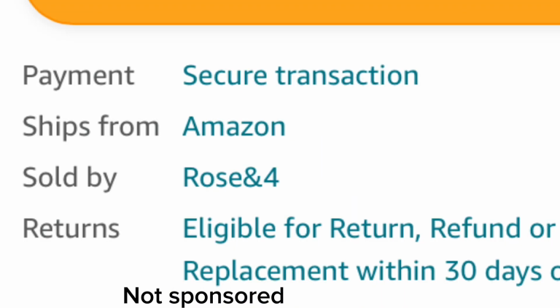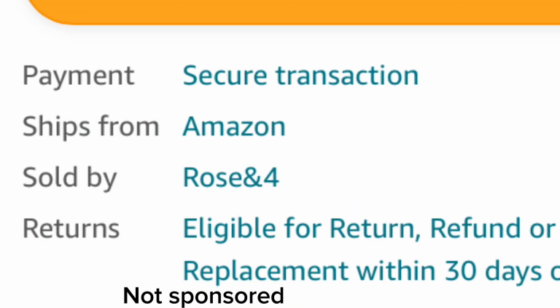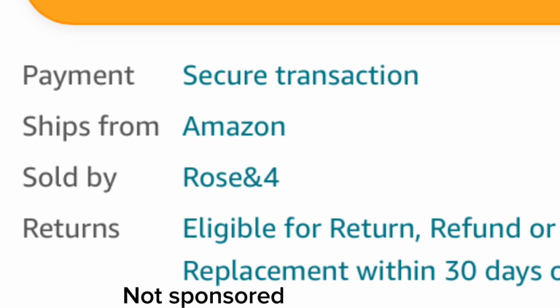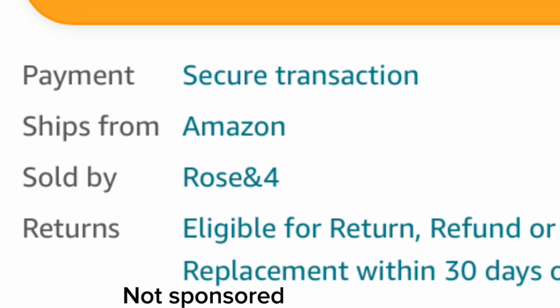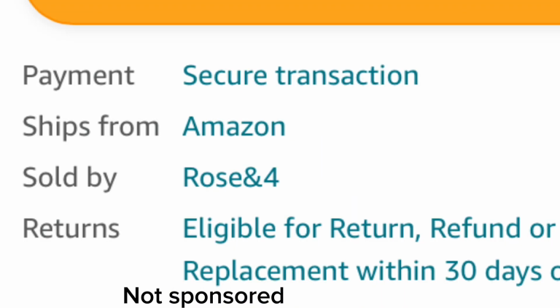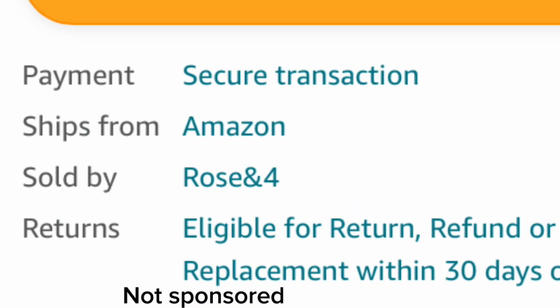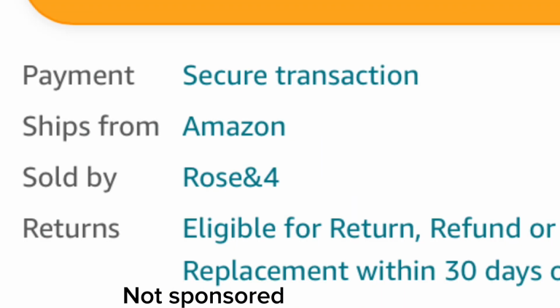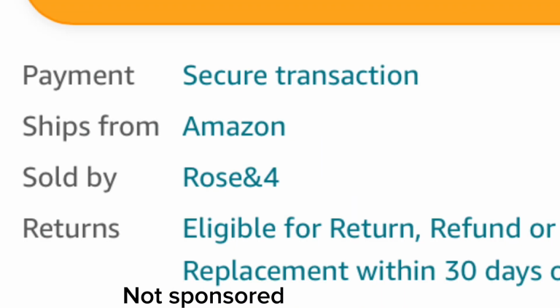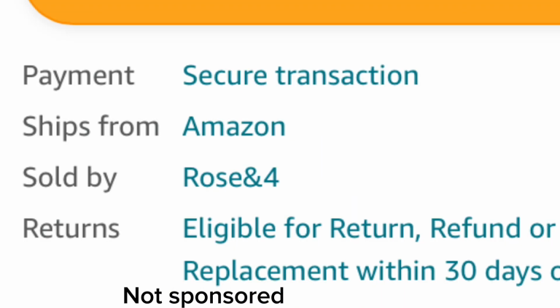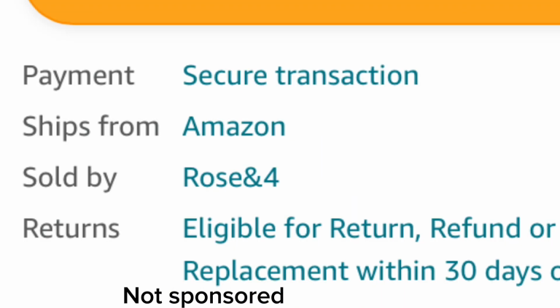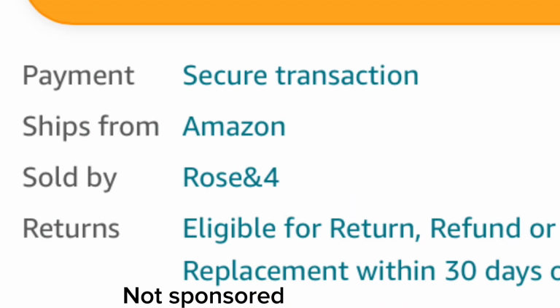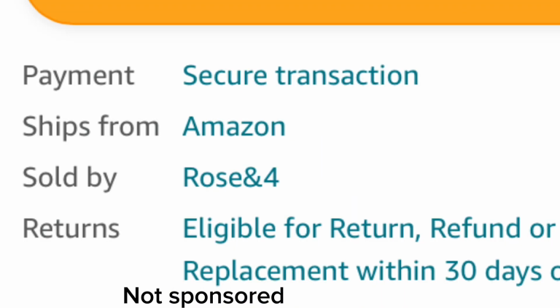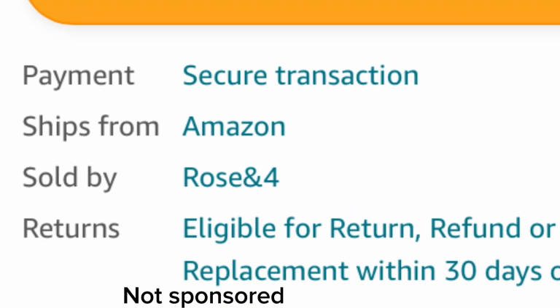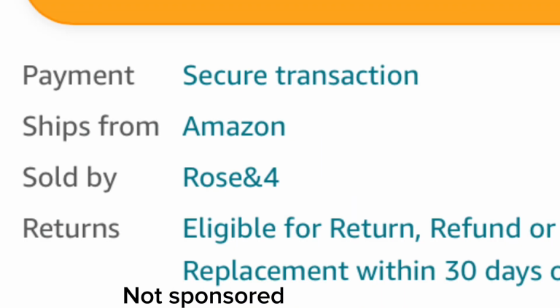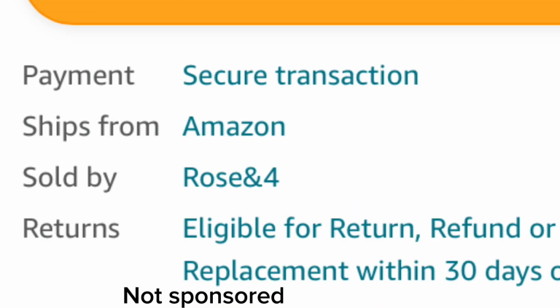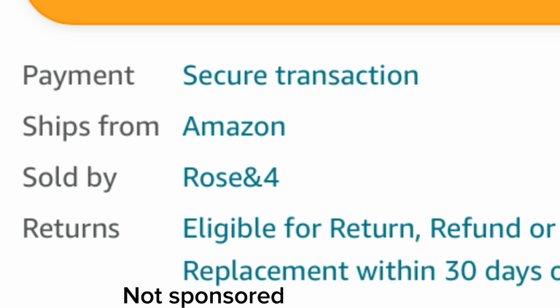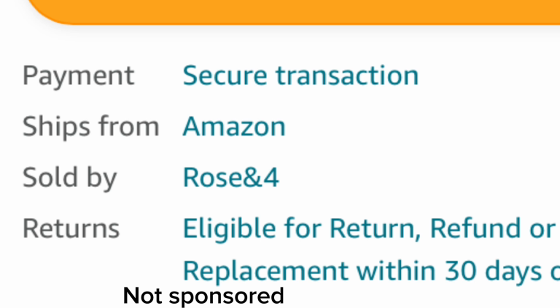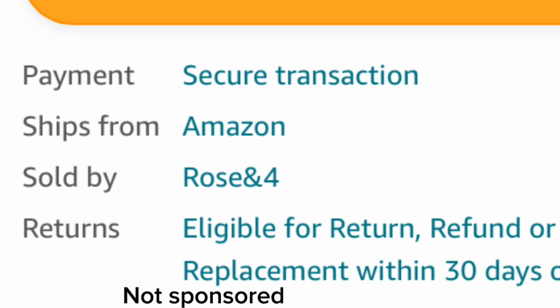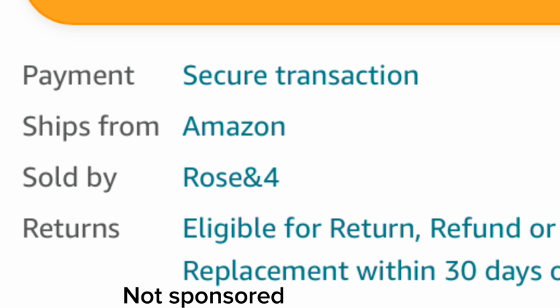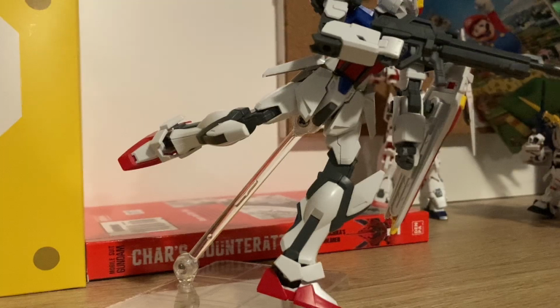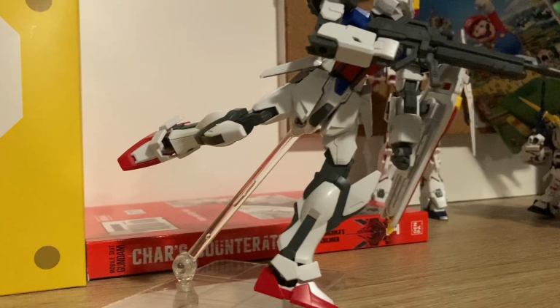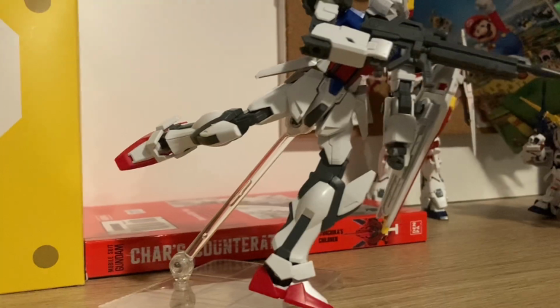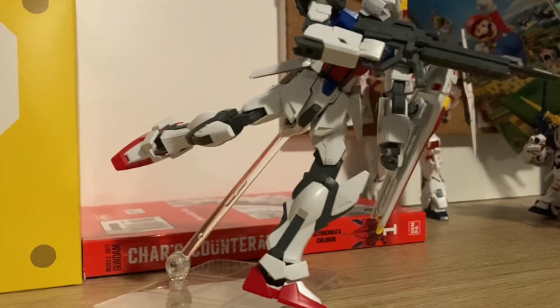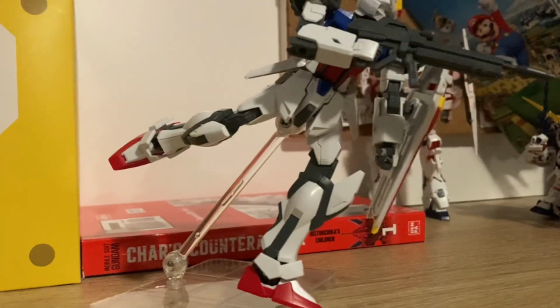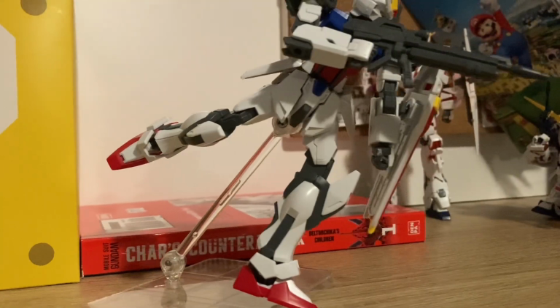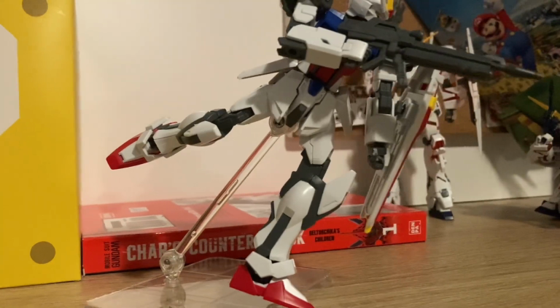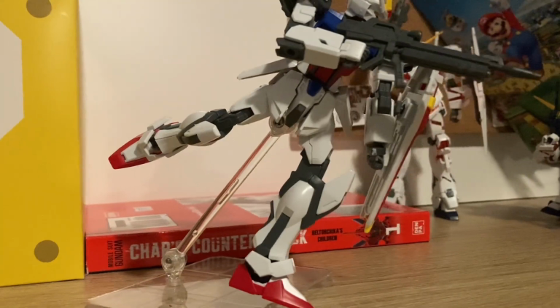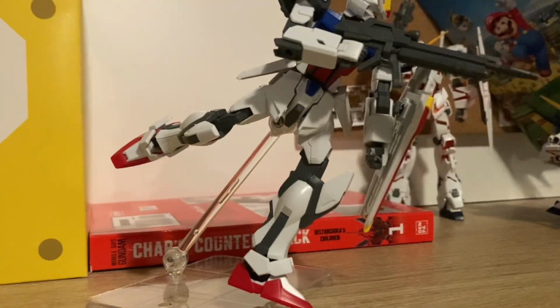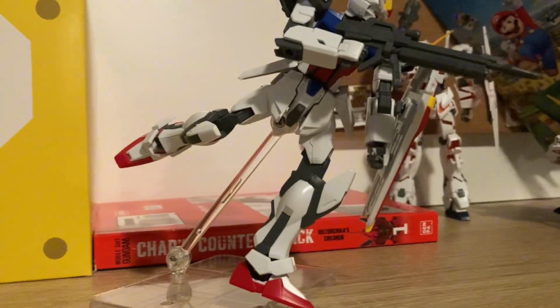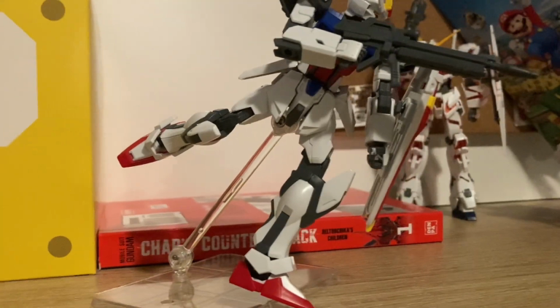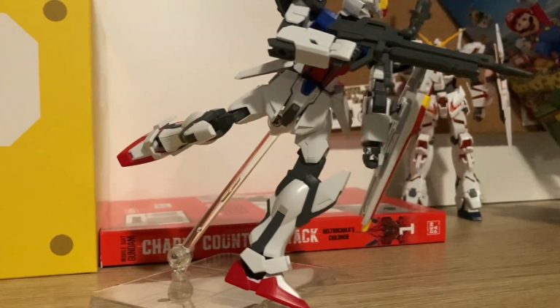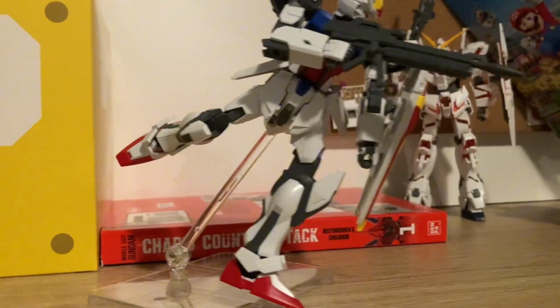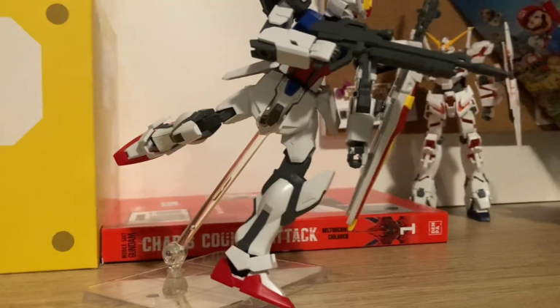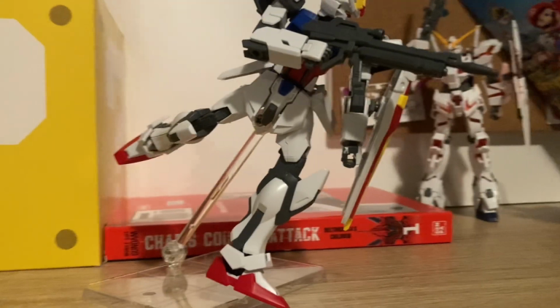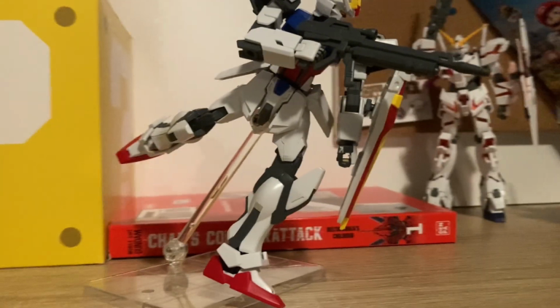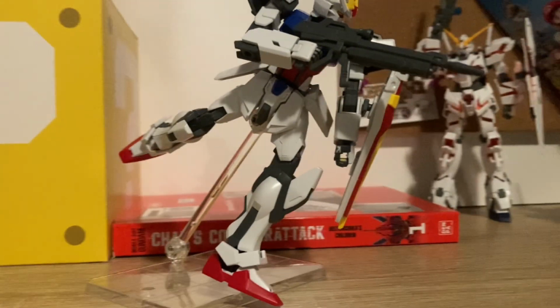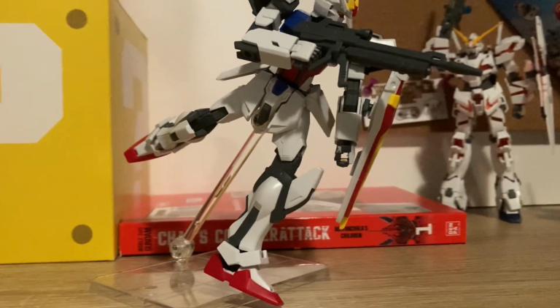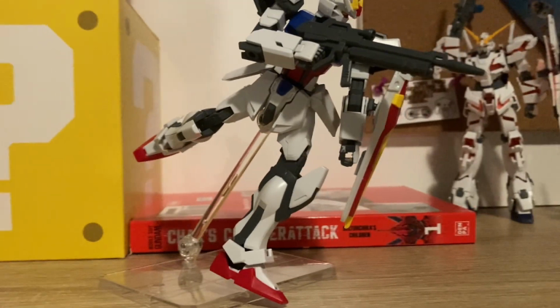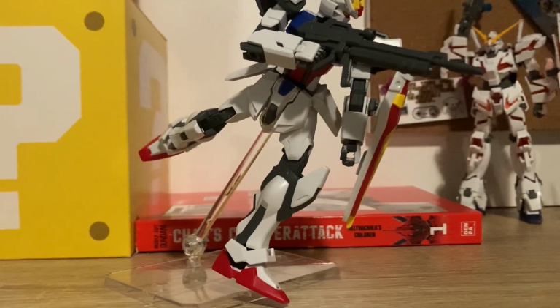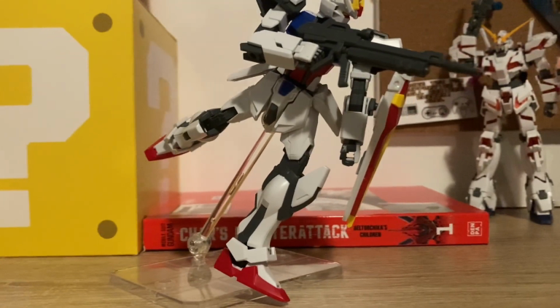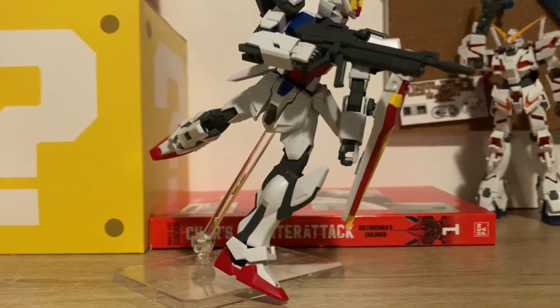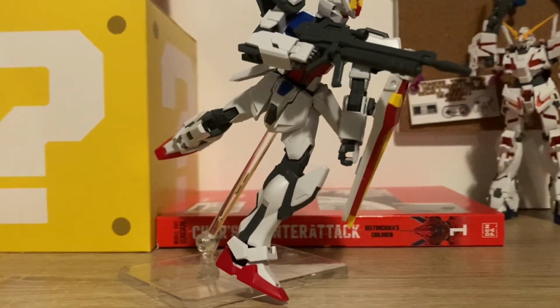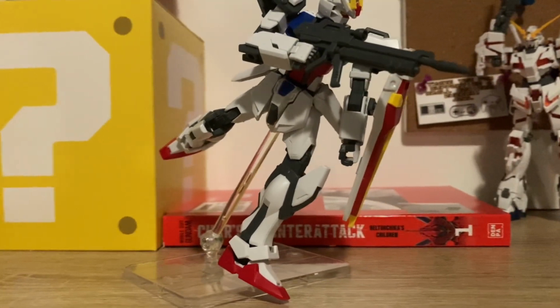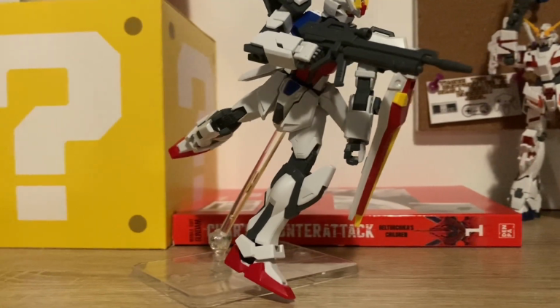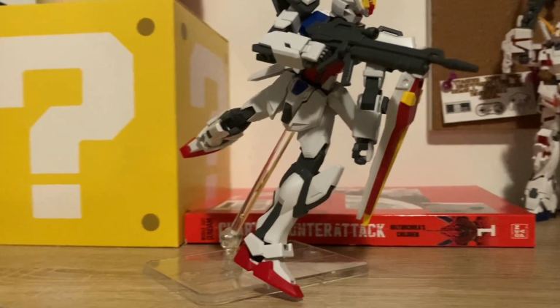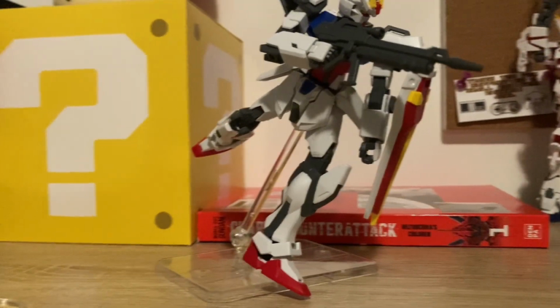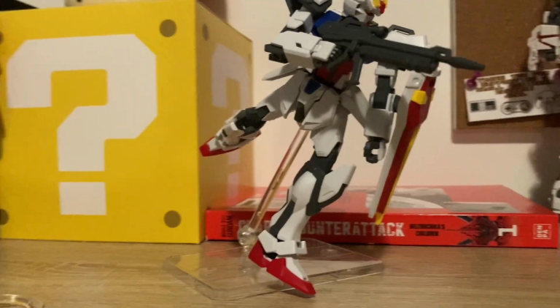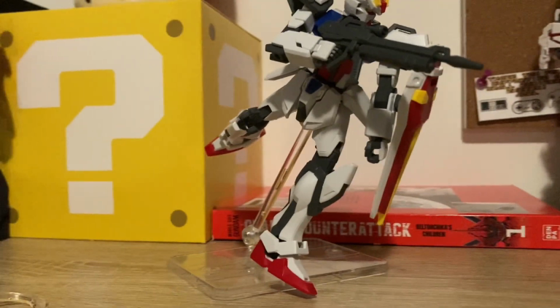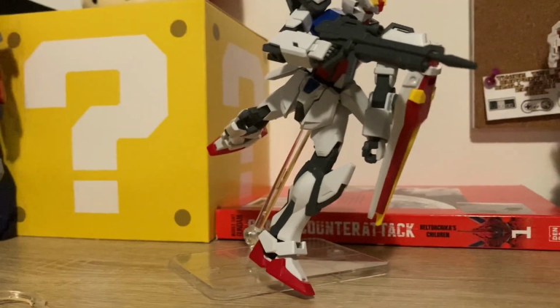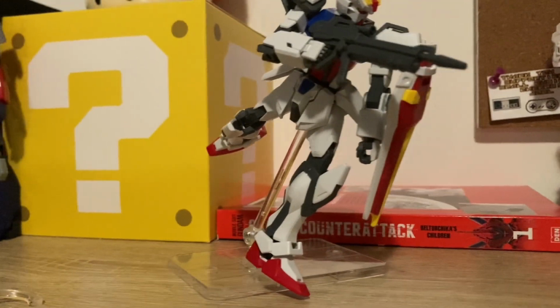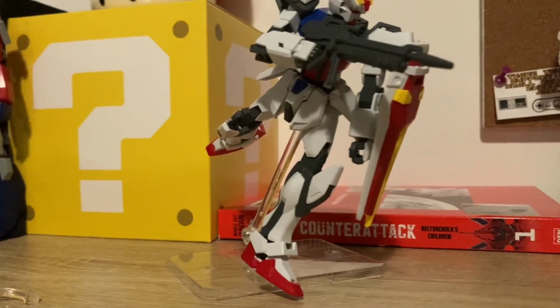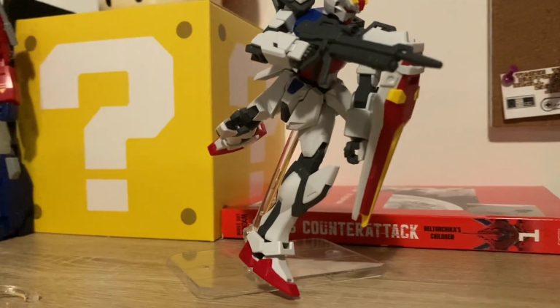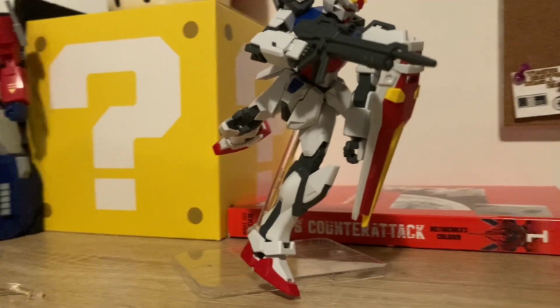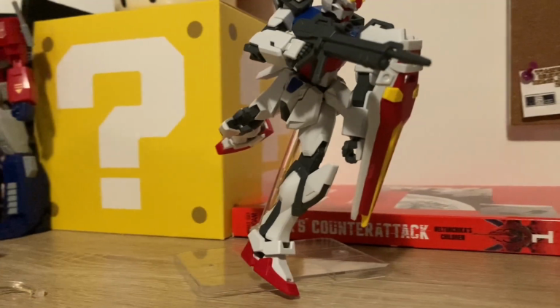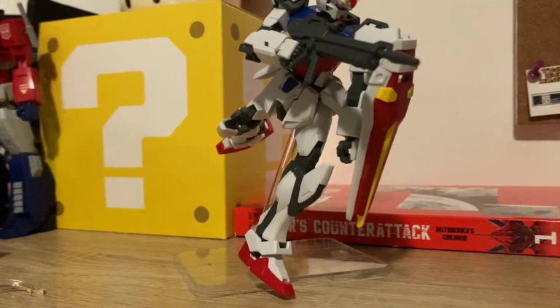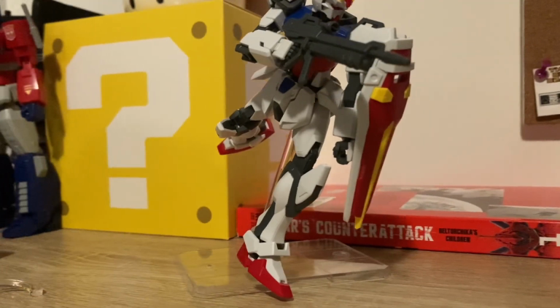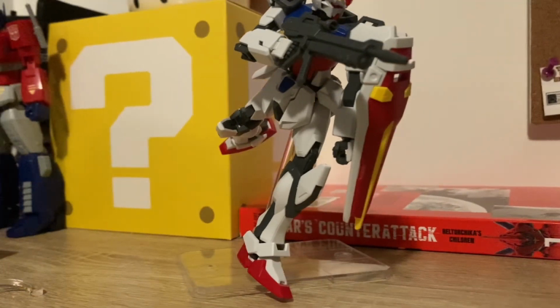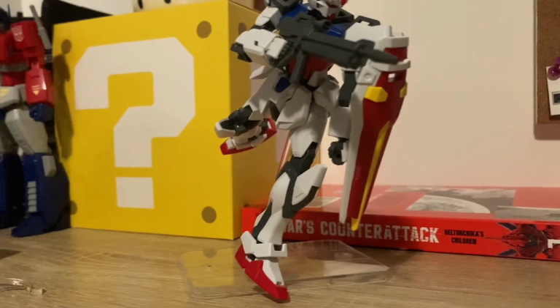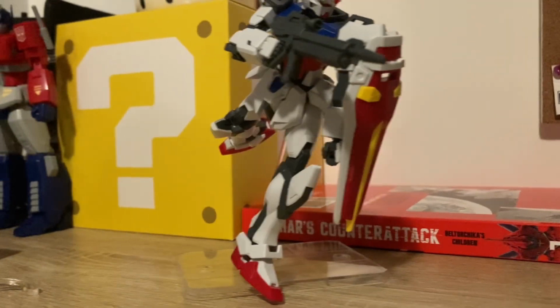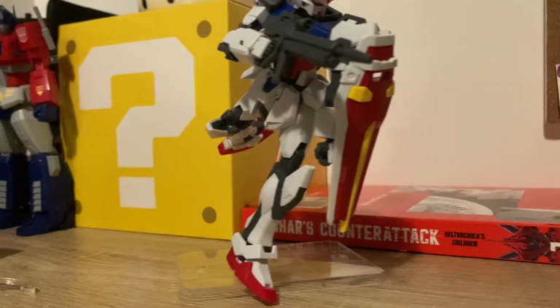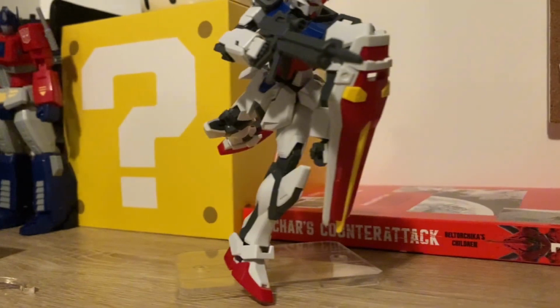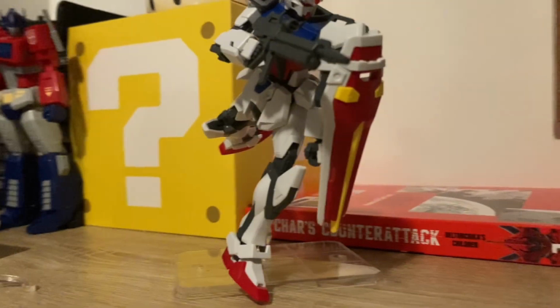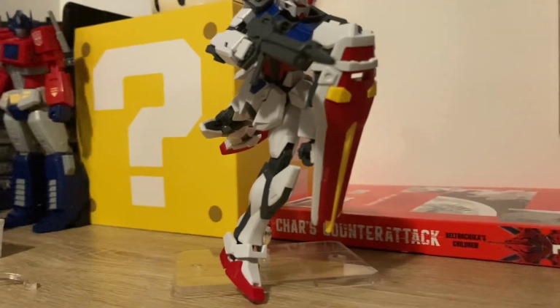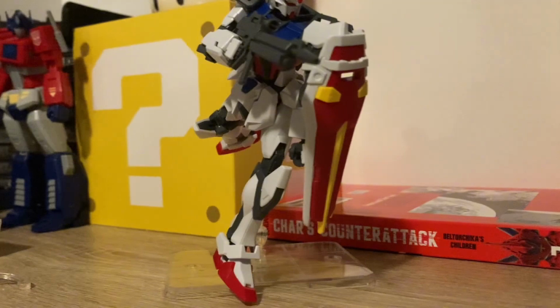Also, it's fulfilled by Amazon. To show you that I have one of these, this is the same stand with my Strike Gundam — and it works perfectly.